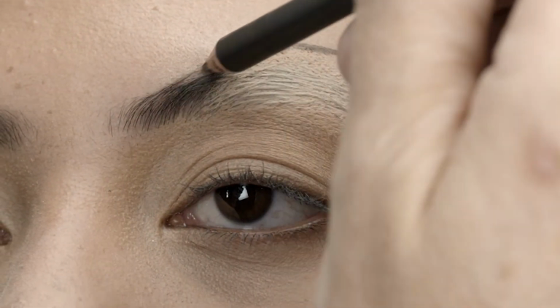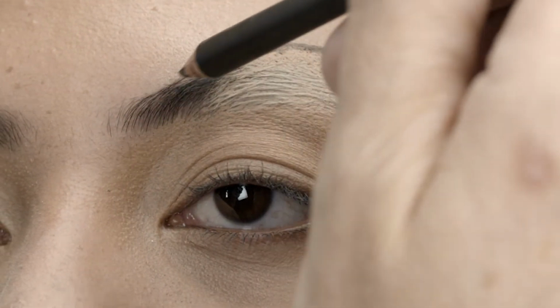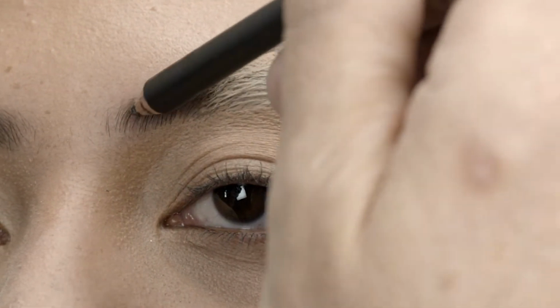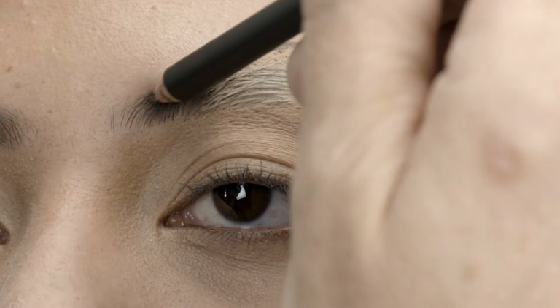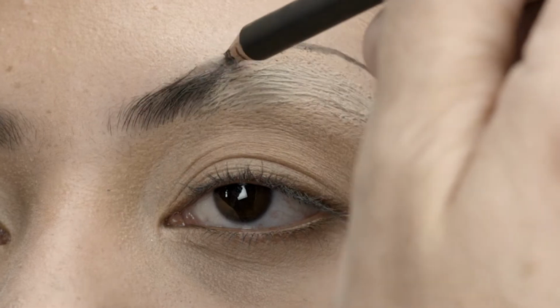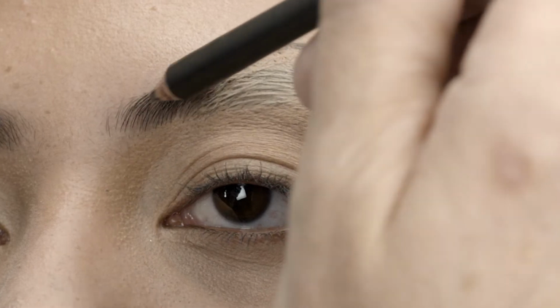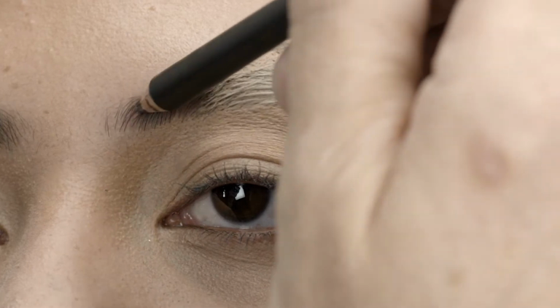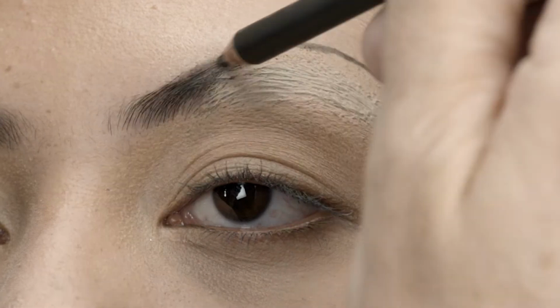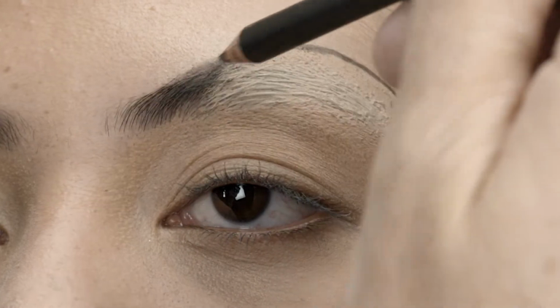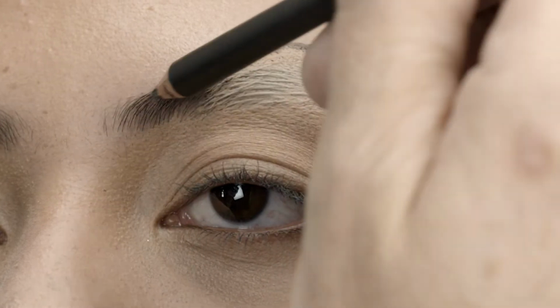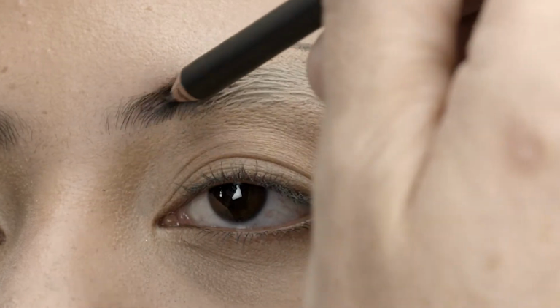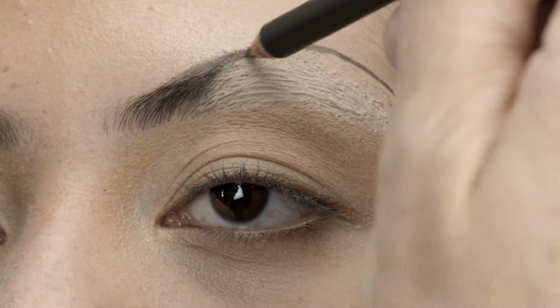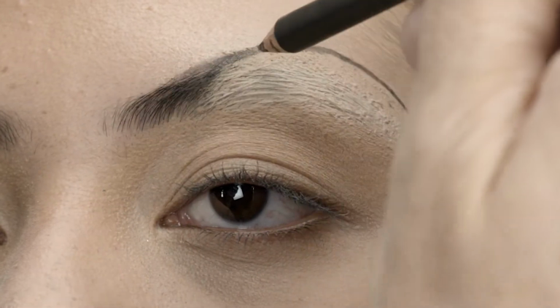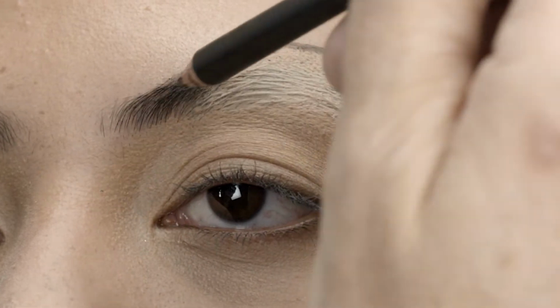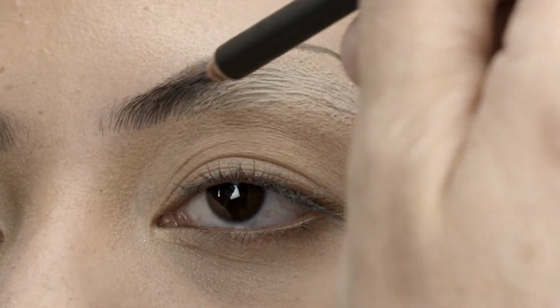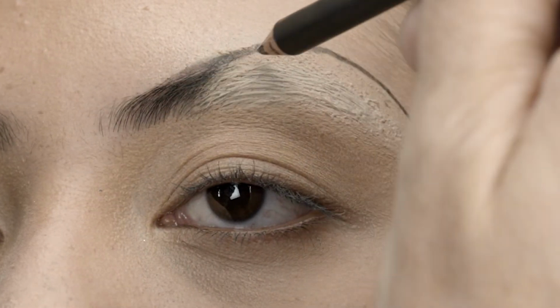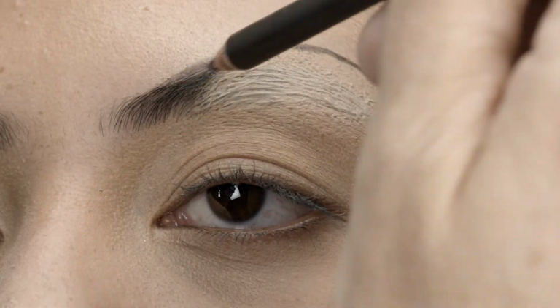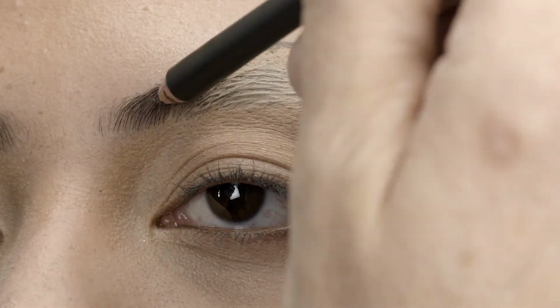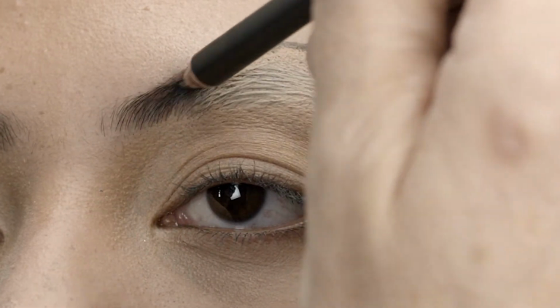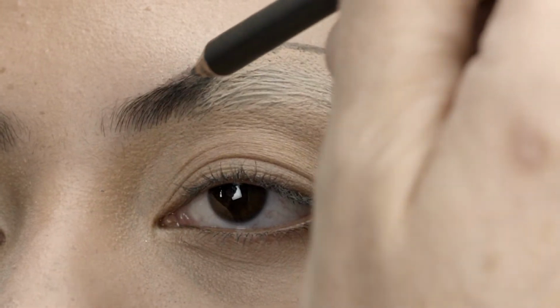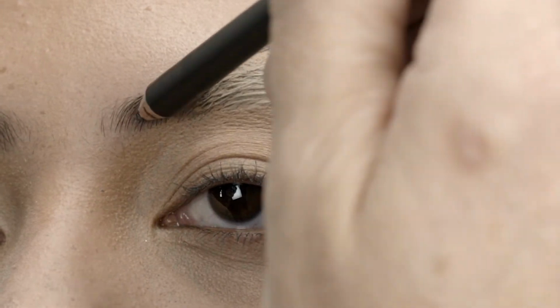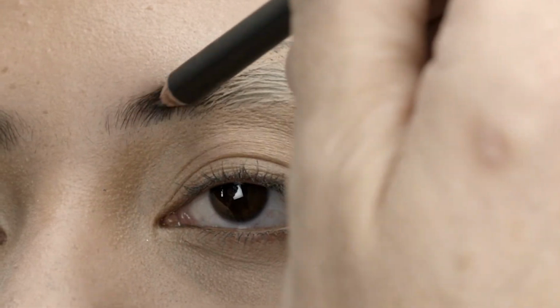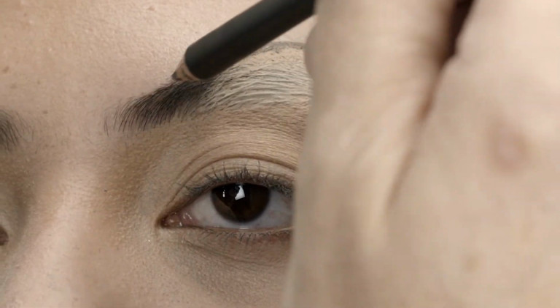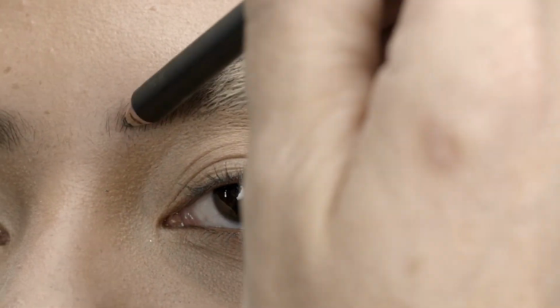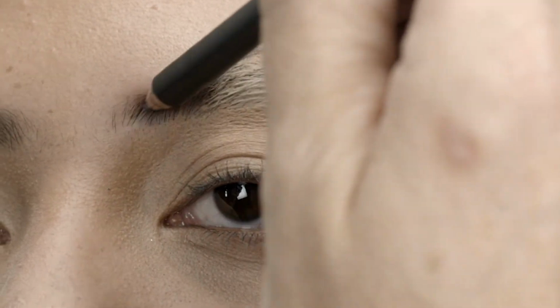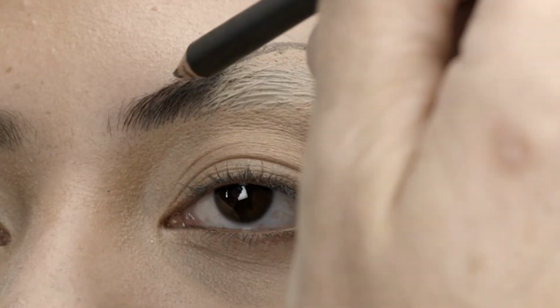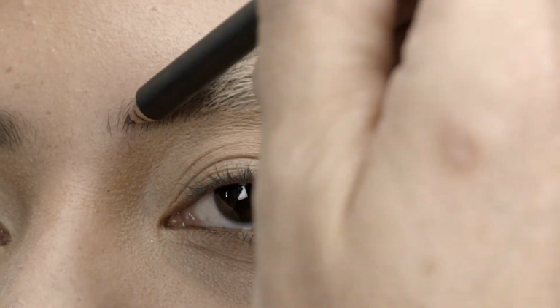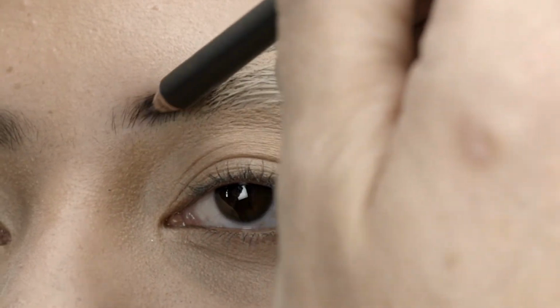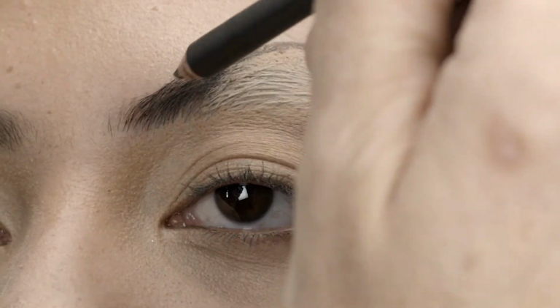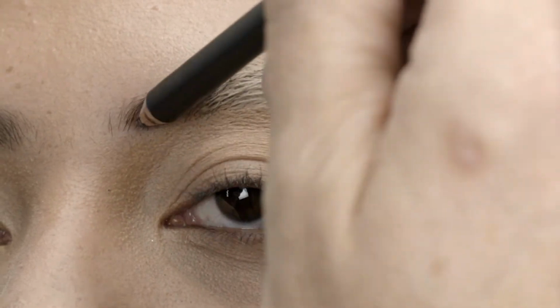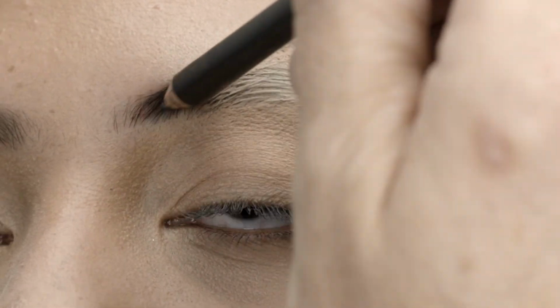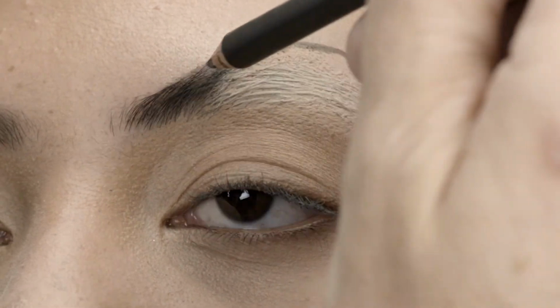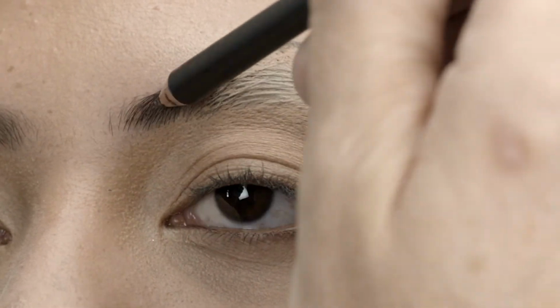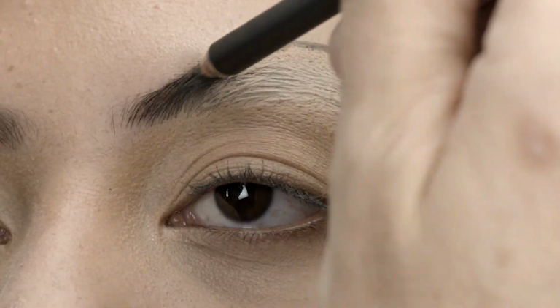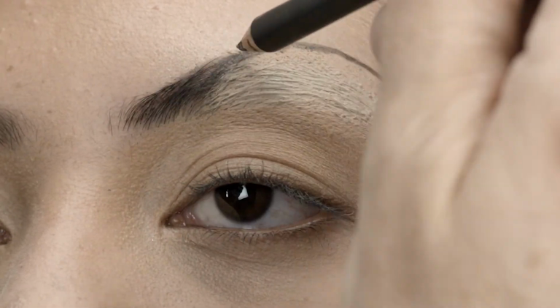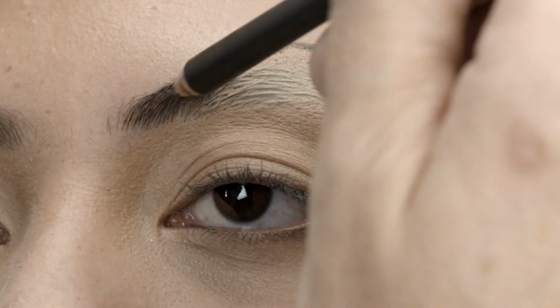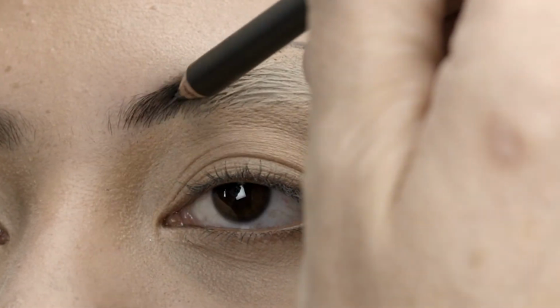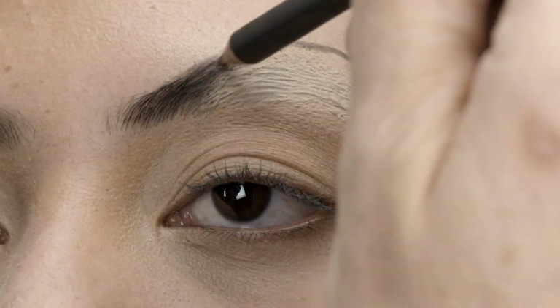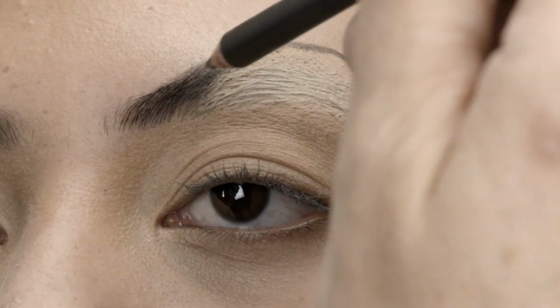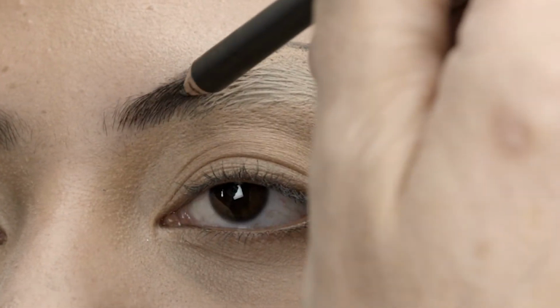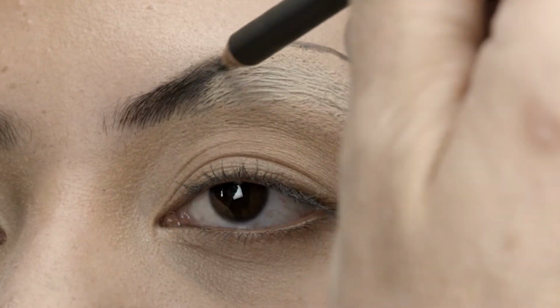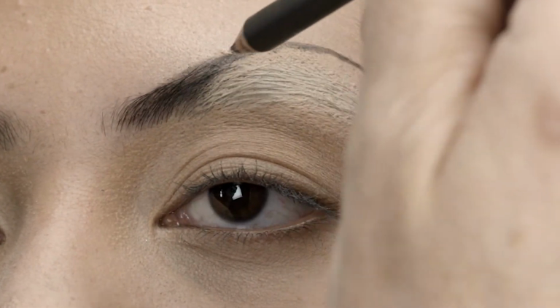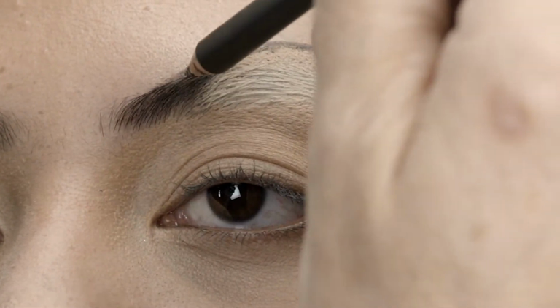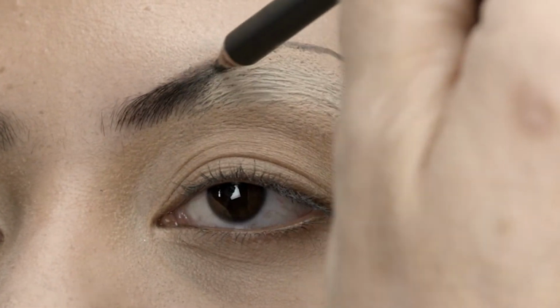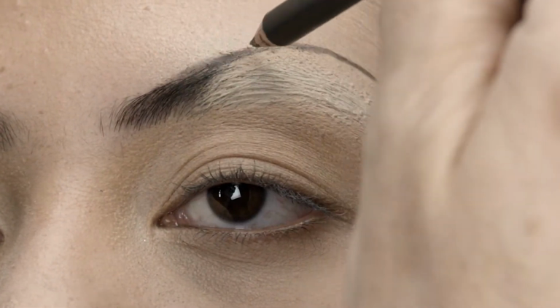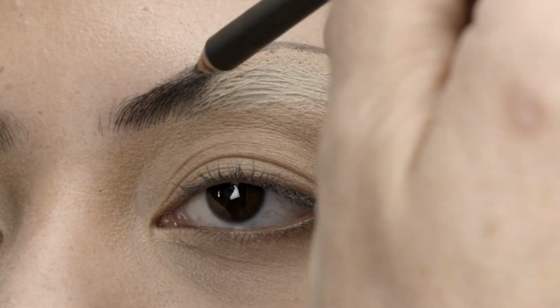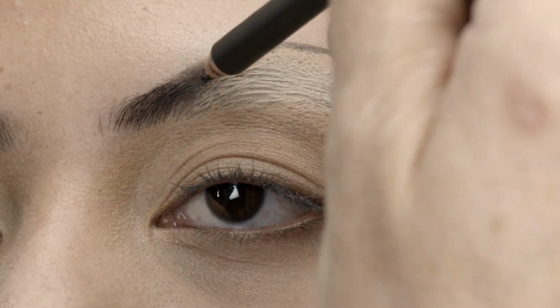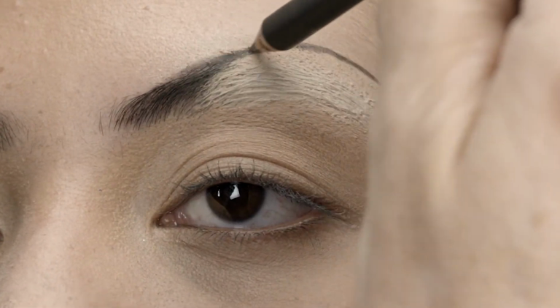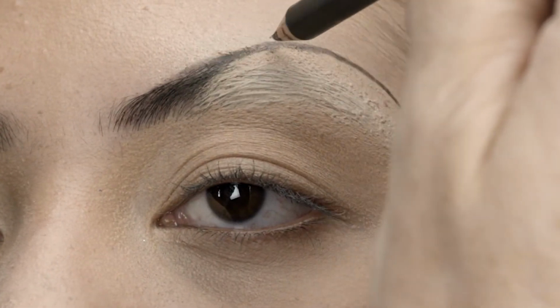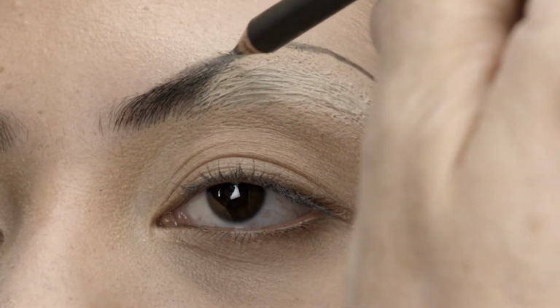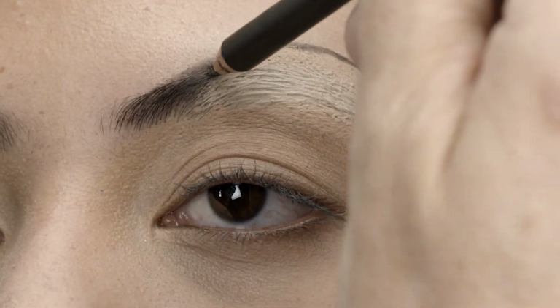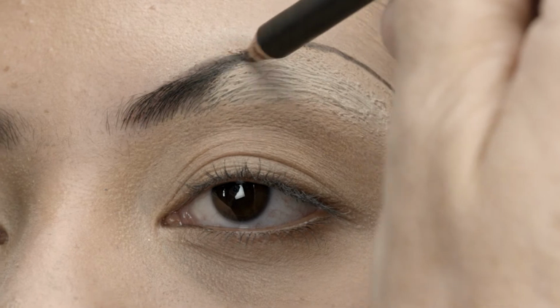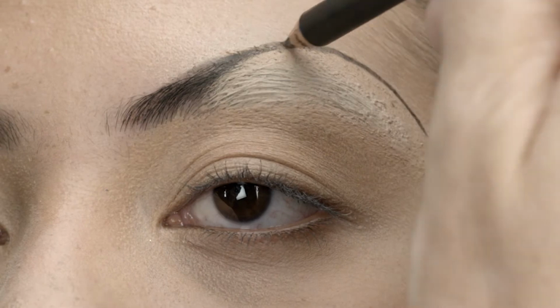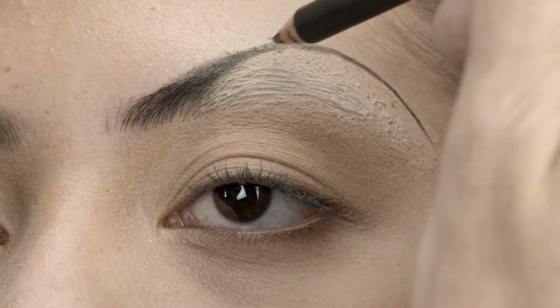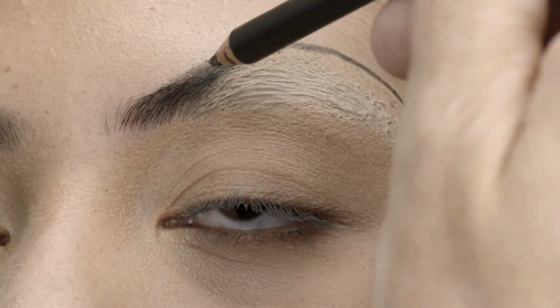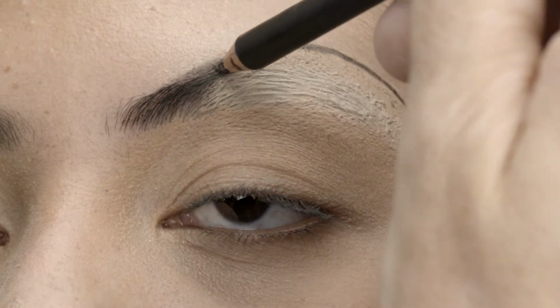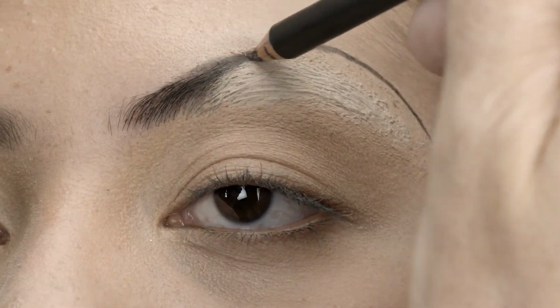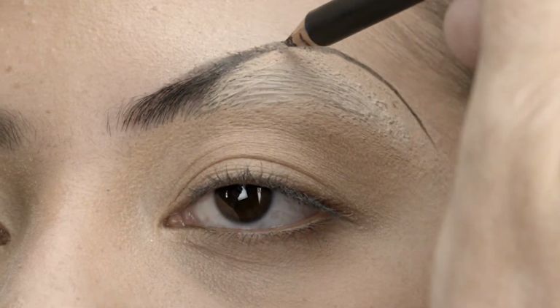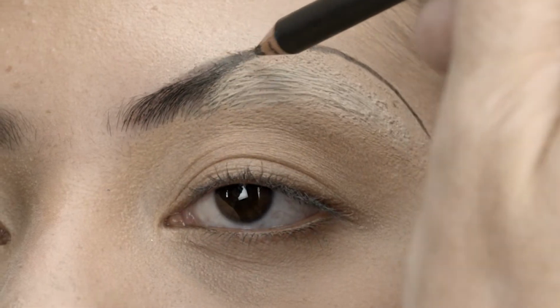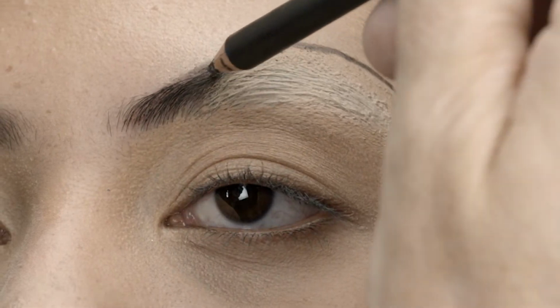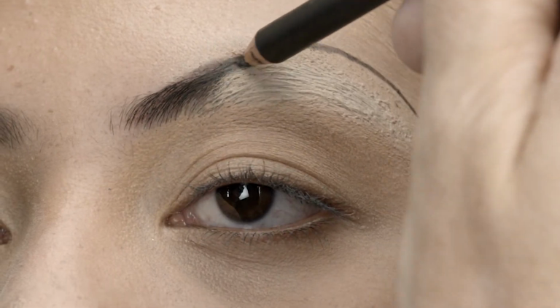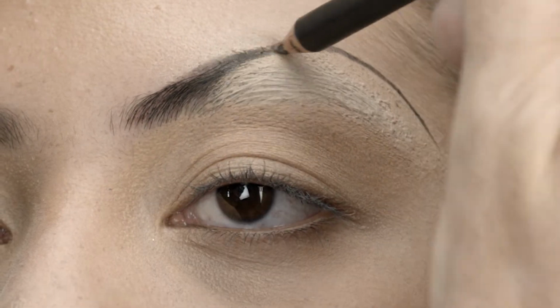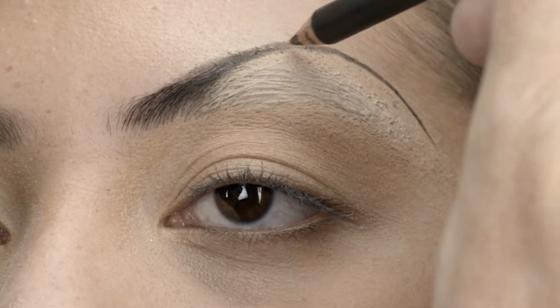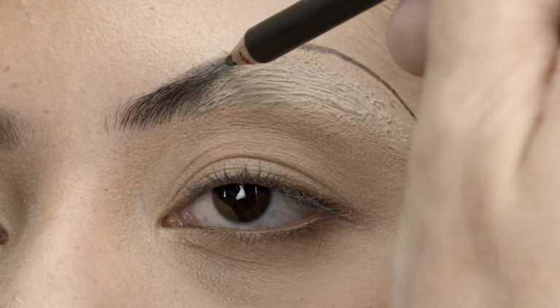With the same pencil, fill in the eyebrow starting from the inner eyebrow working outward, sketching hair-like strokes.